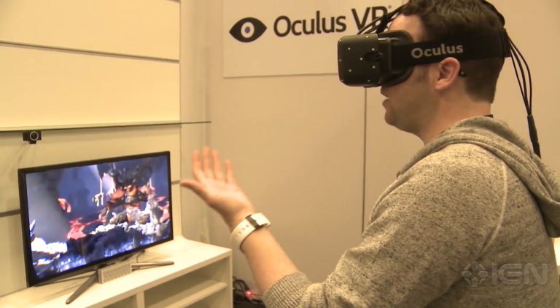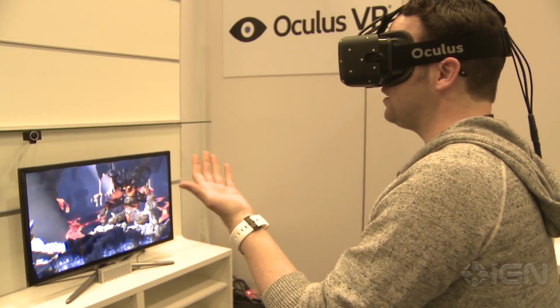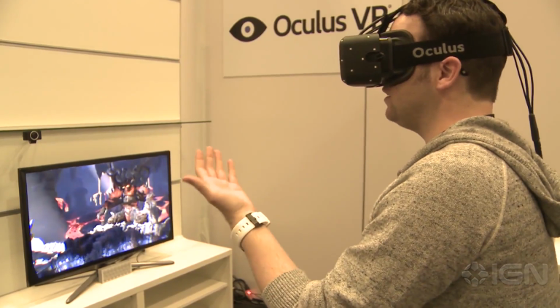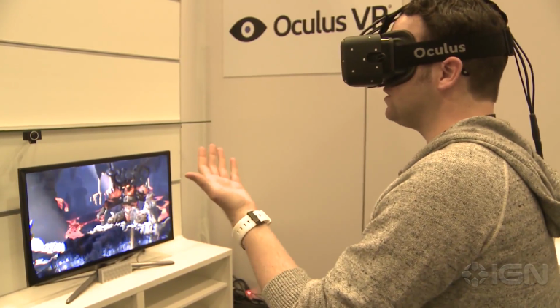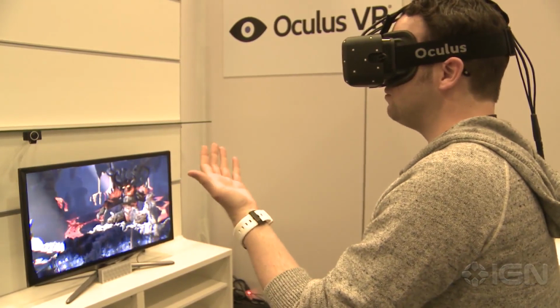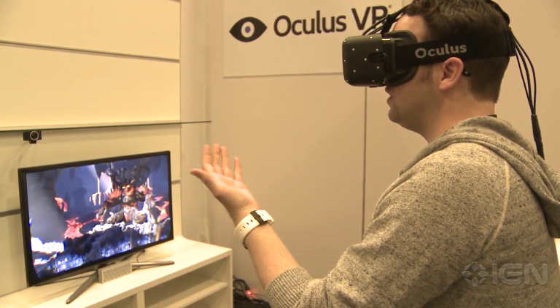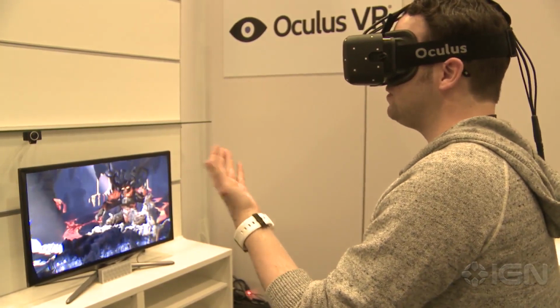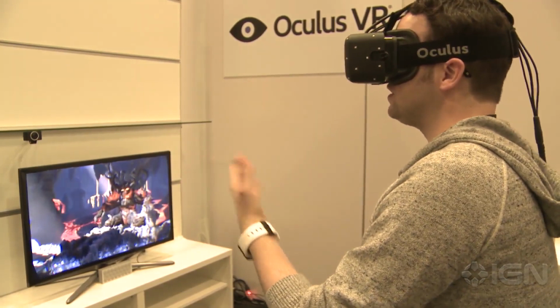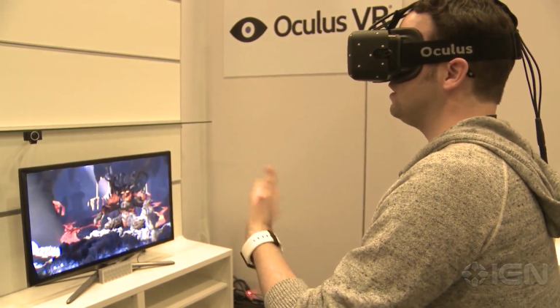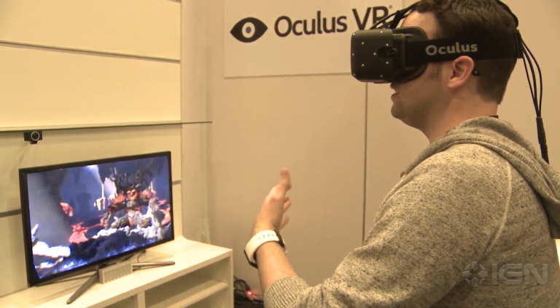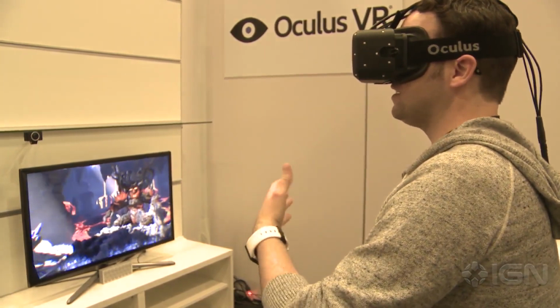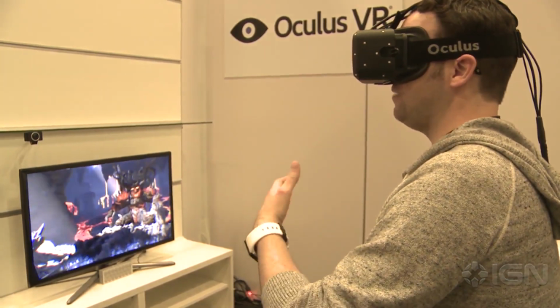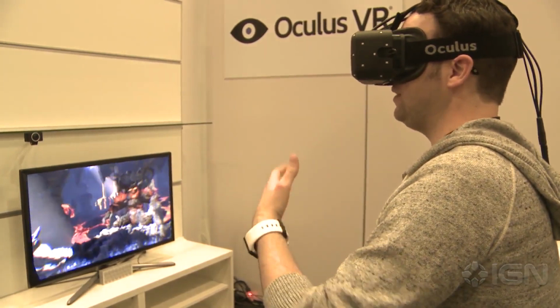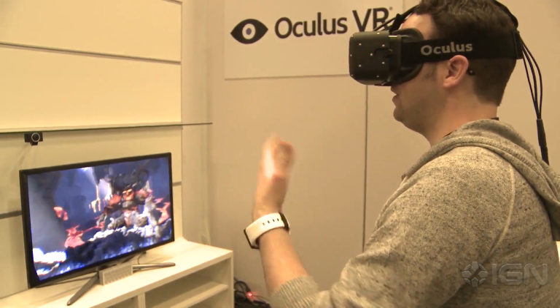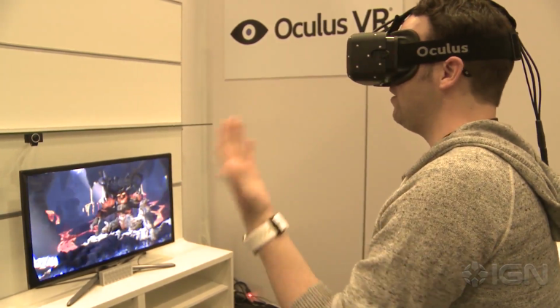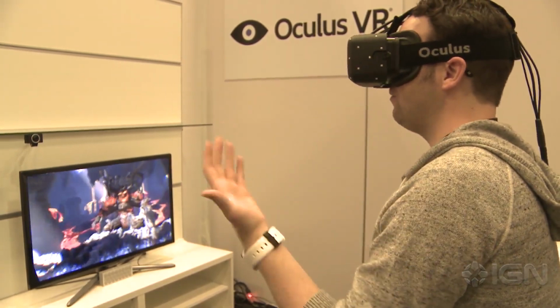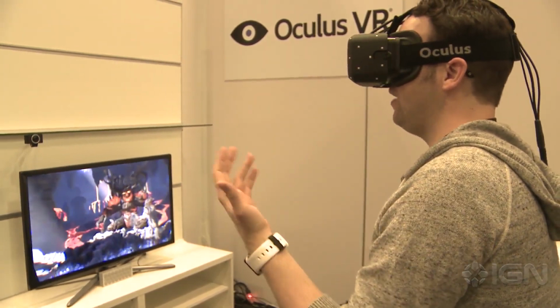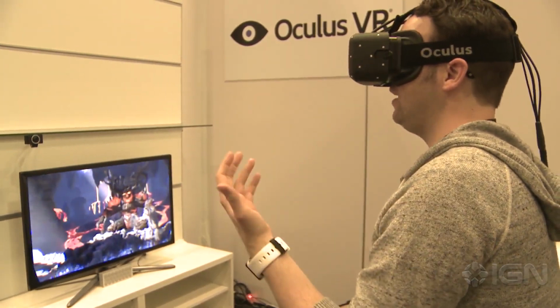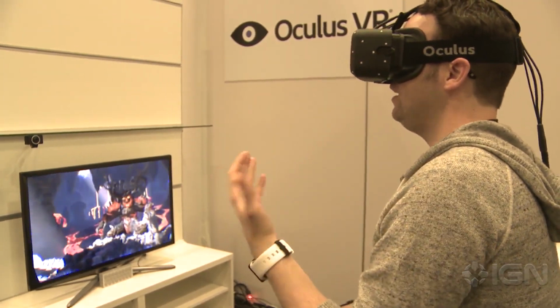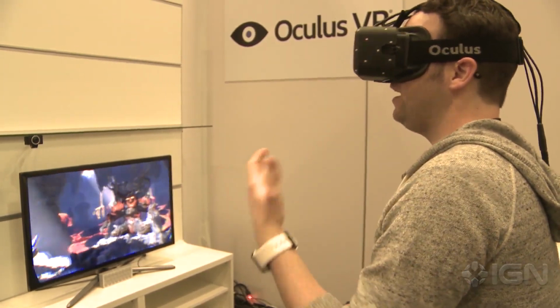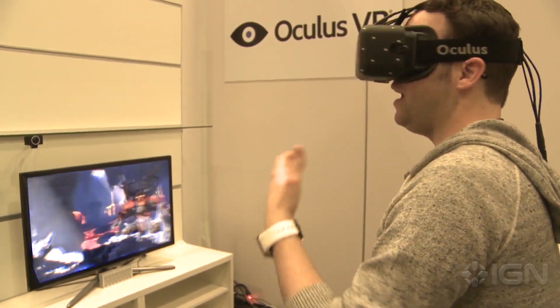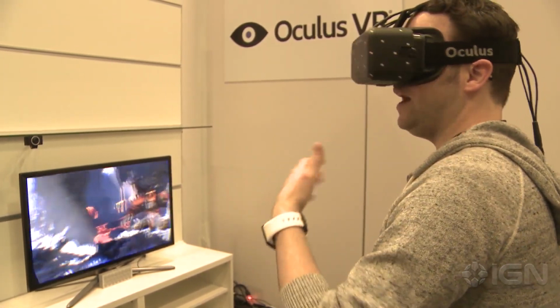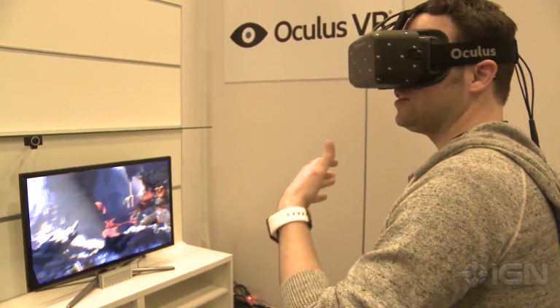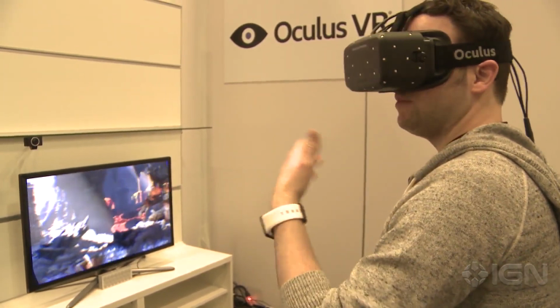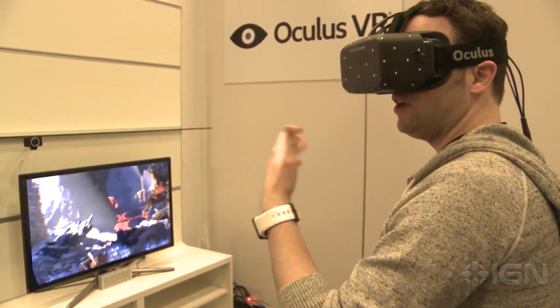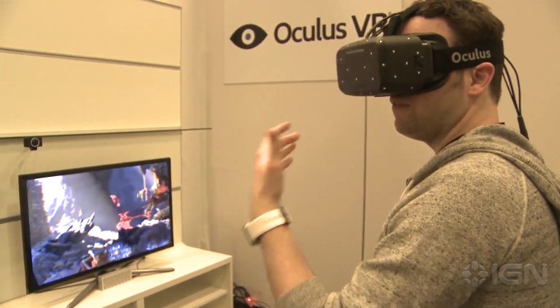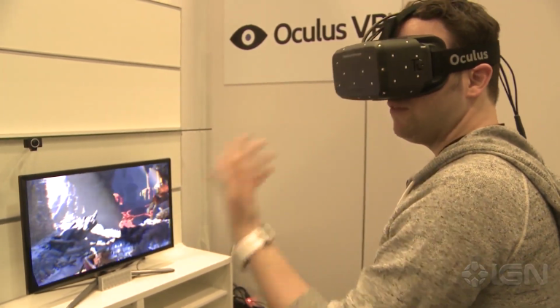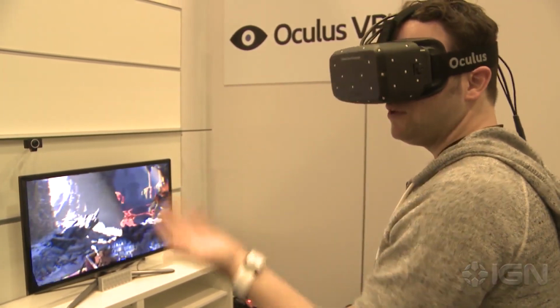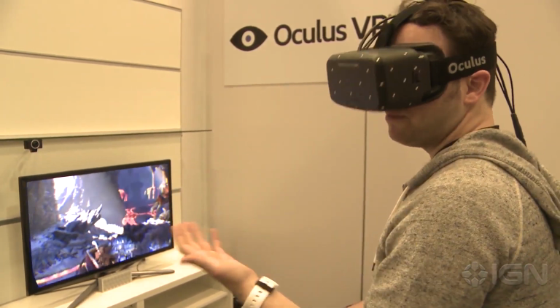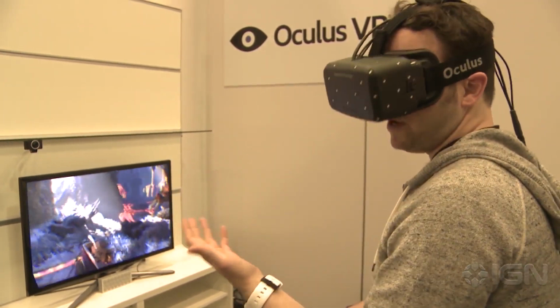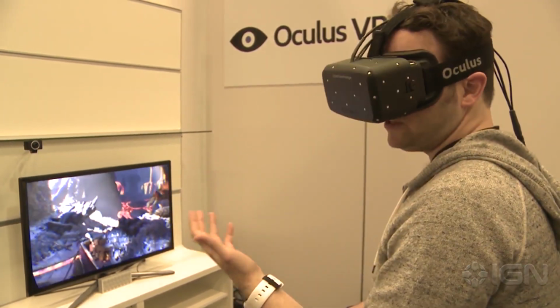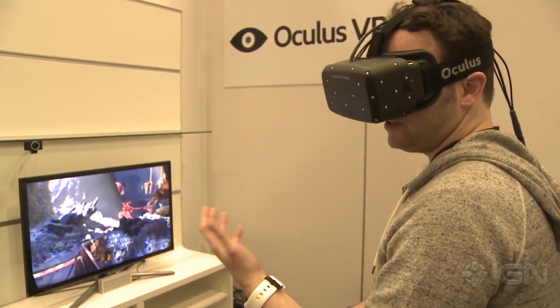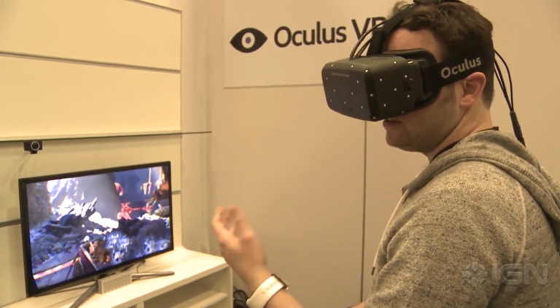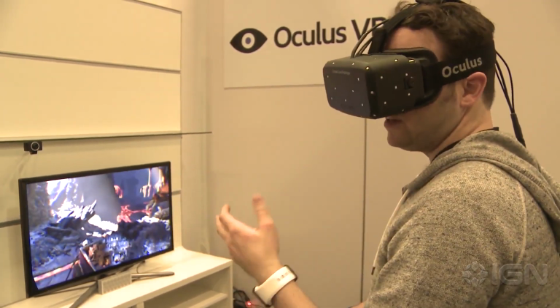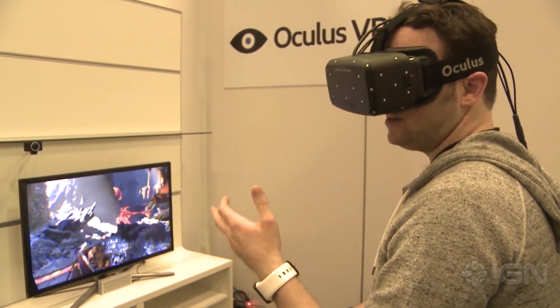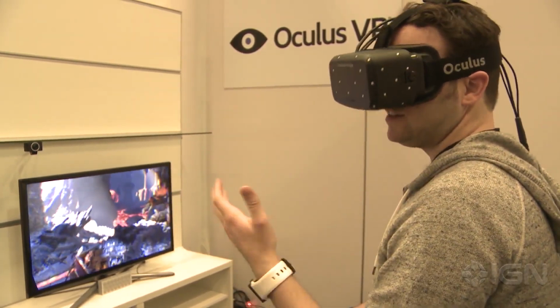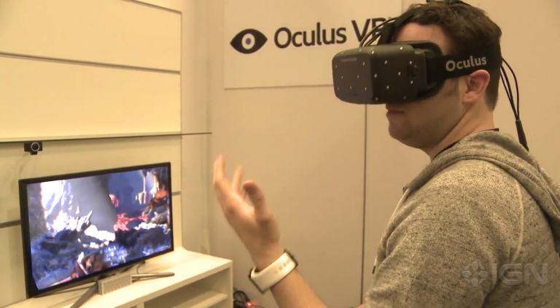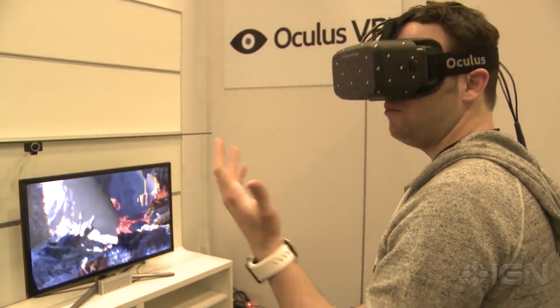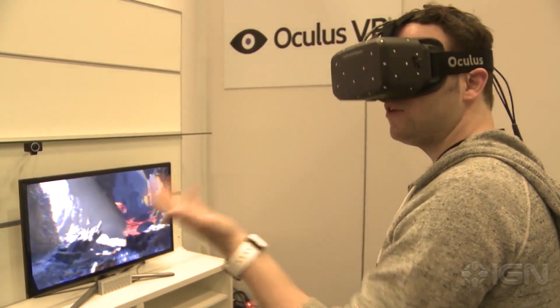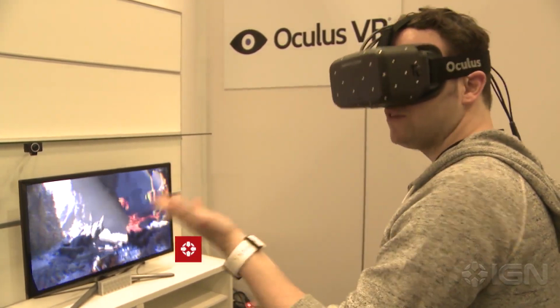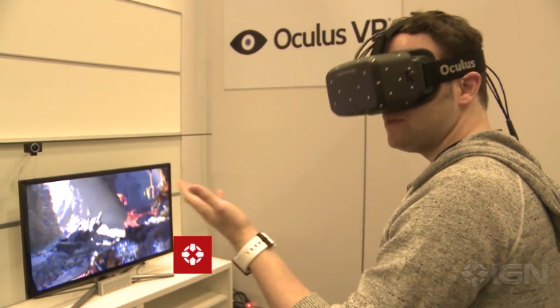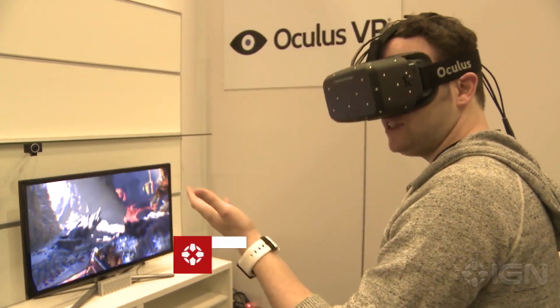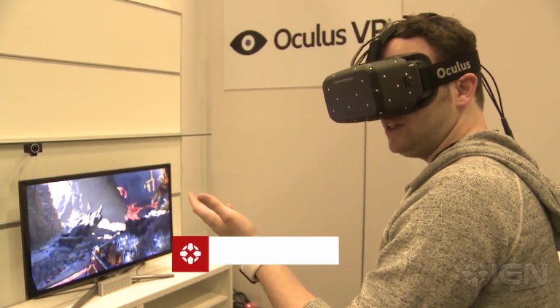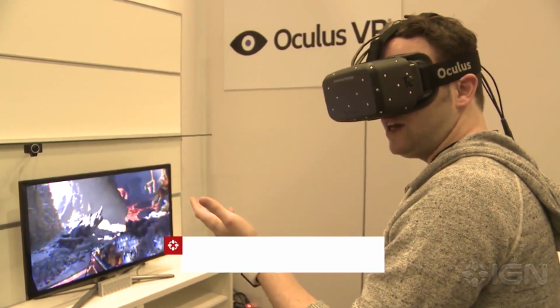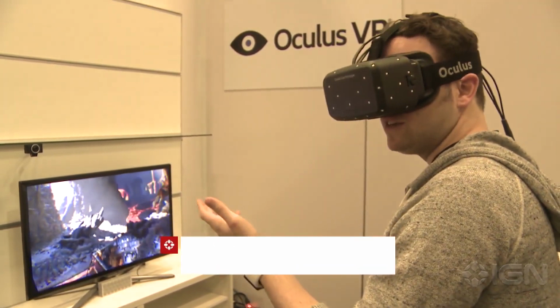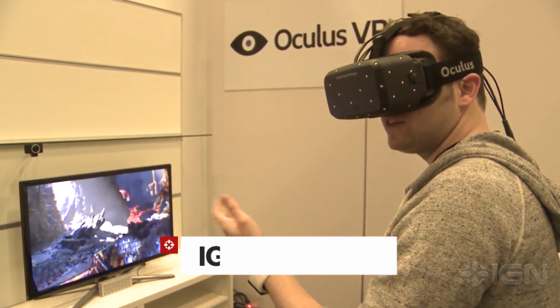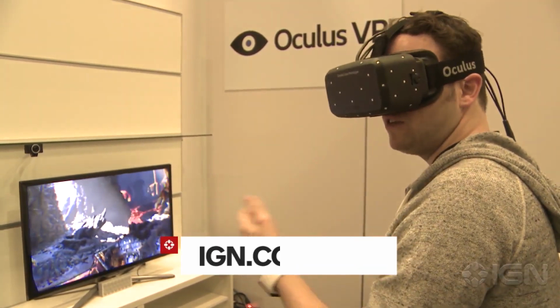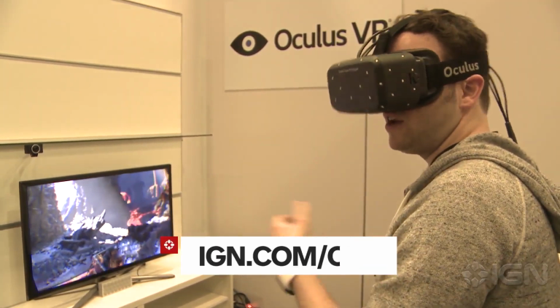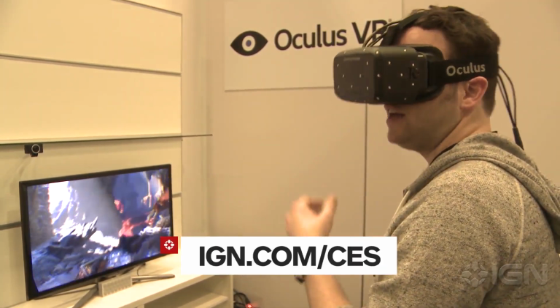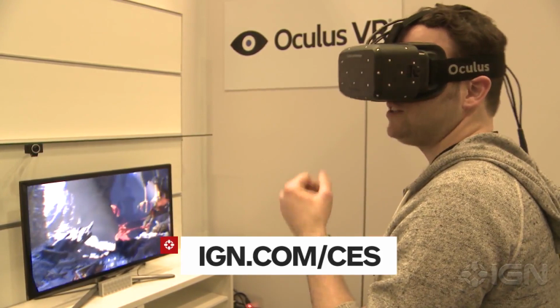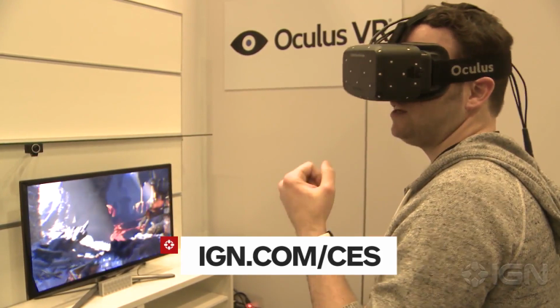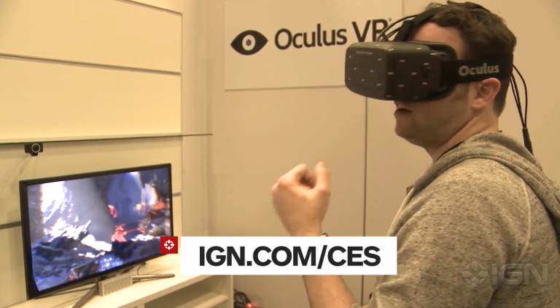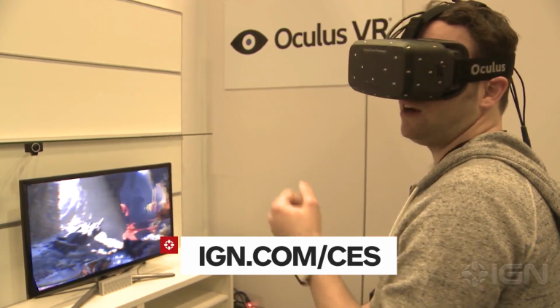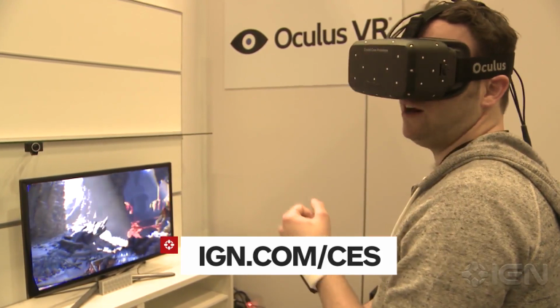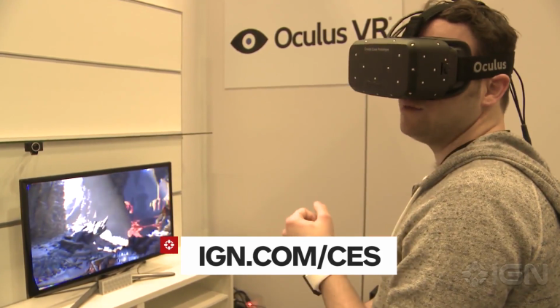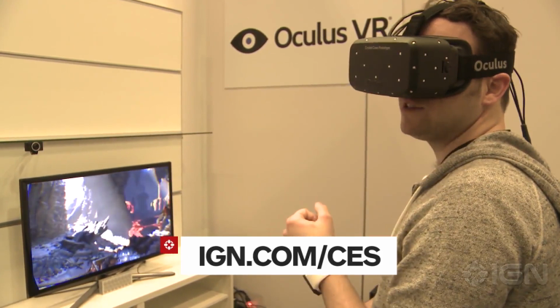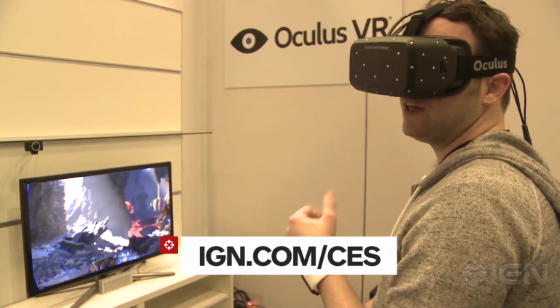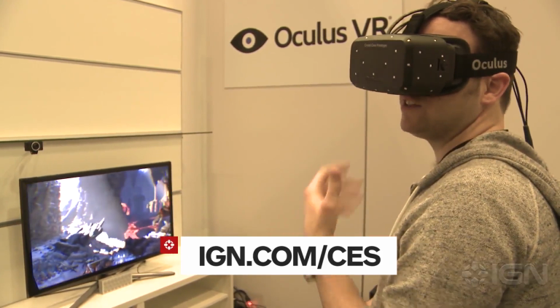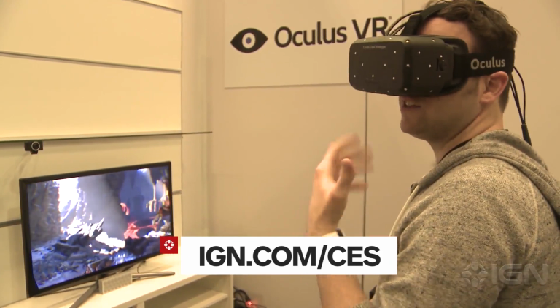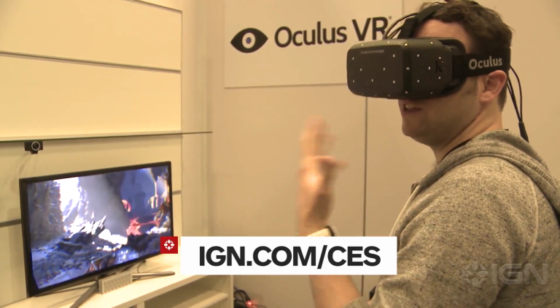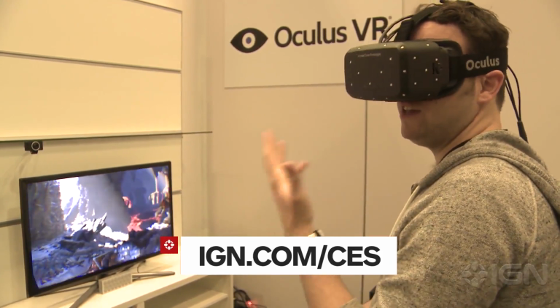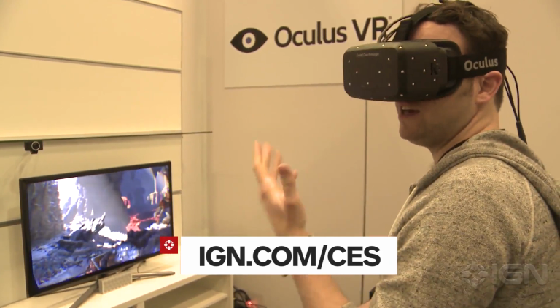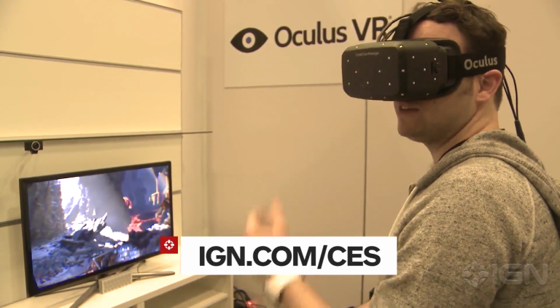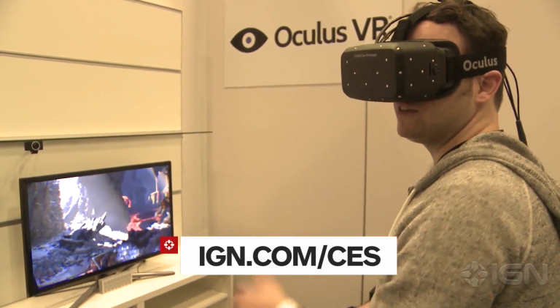So this is the latest from the Oculus Rift — it's come a long way. To read our full impressions and see more from CES, go to ign.com/CES.